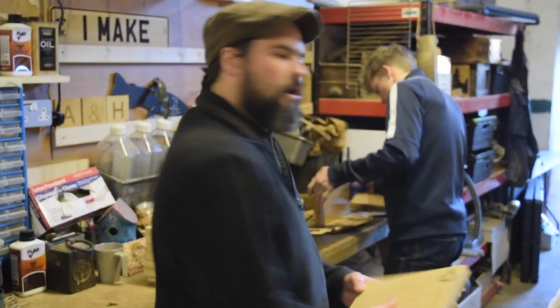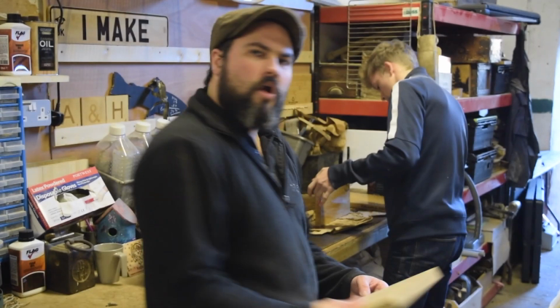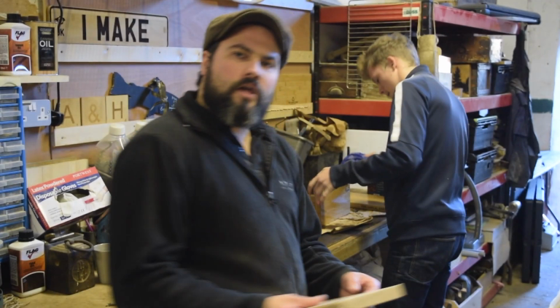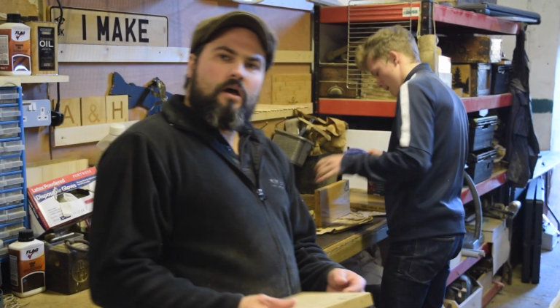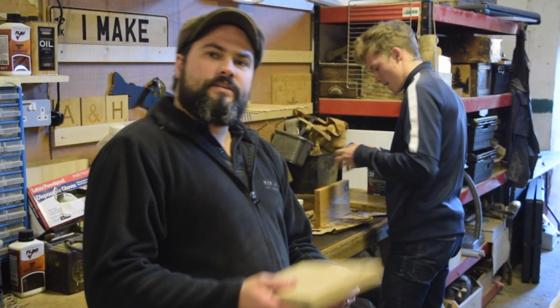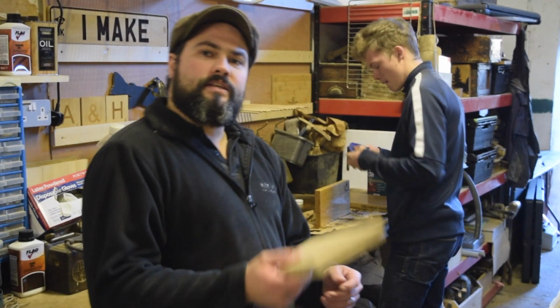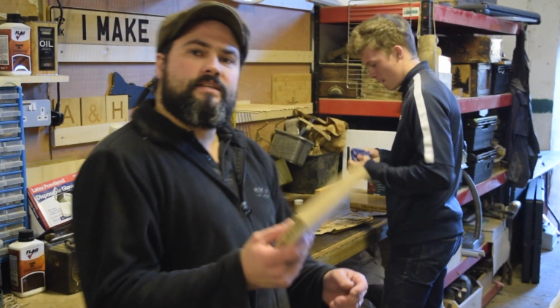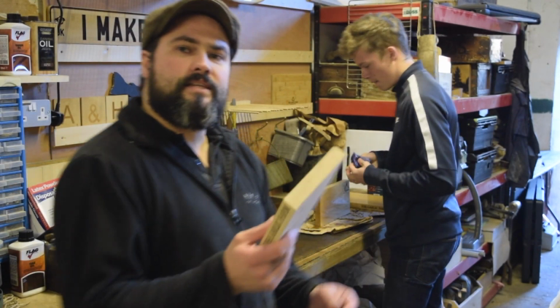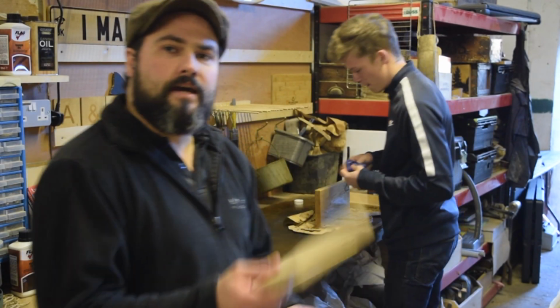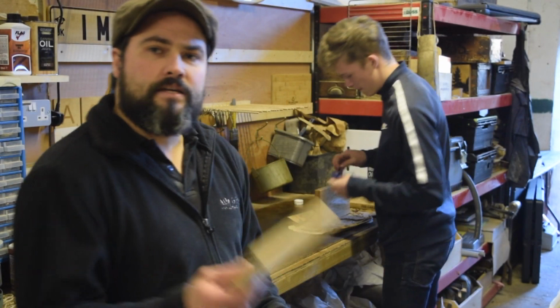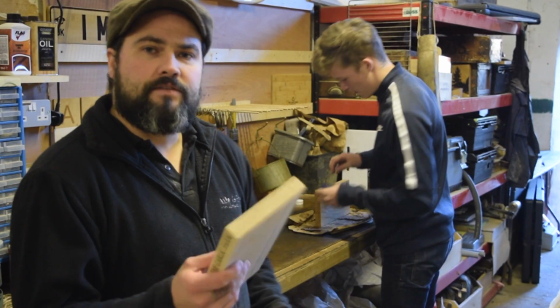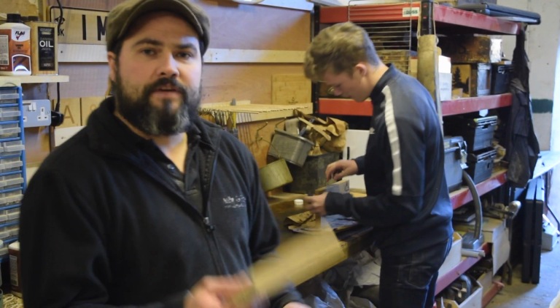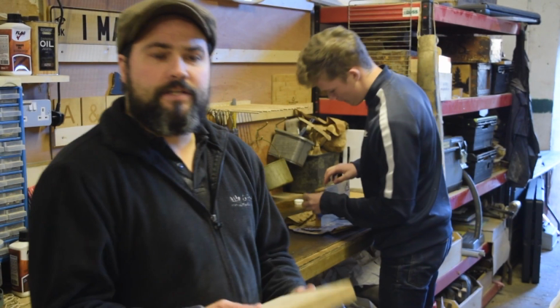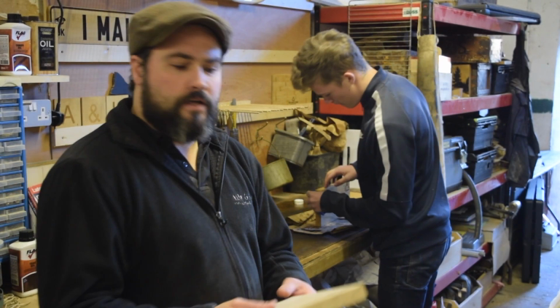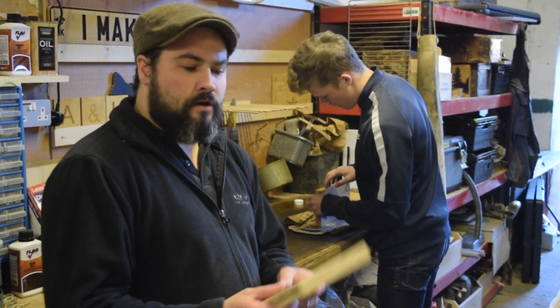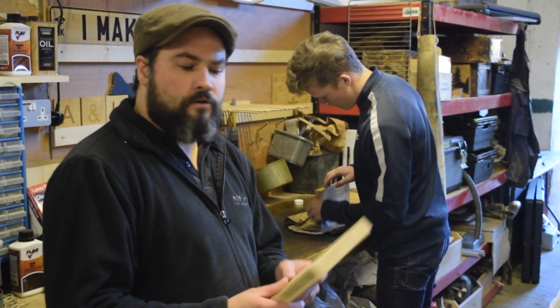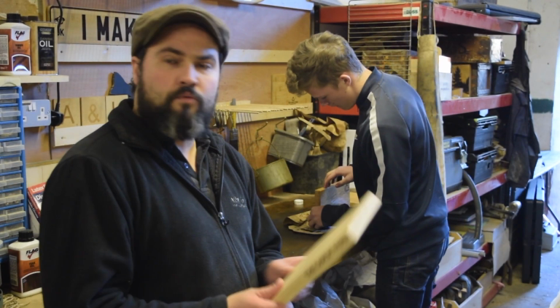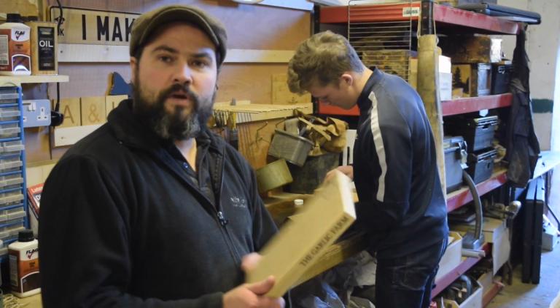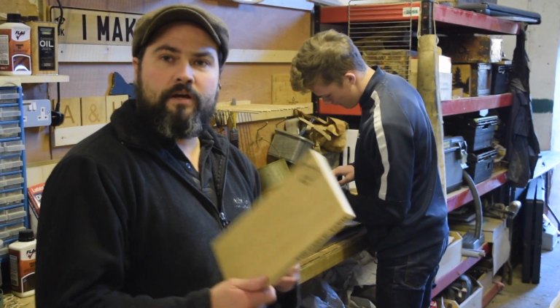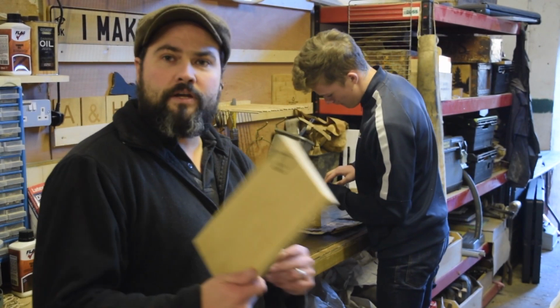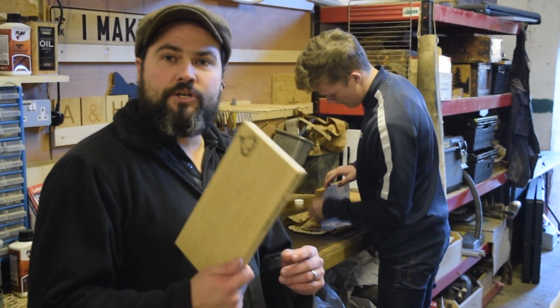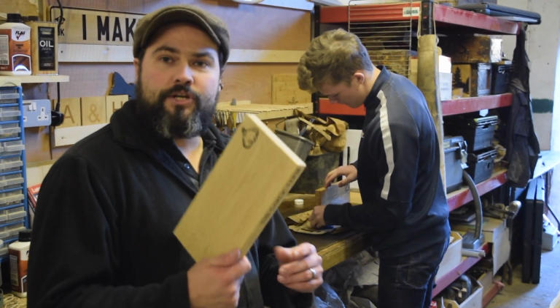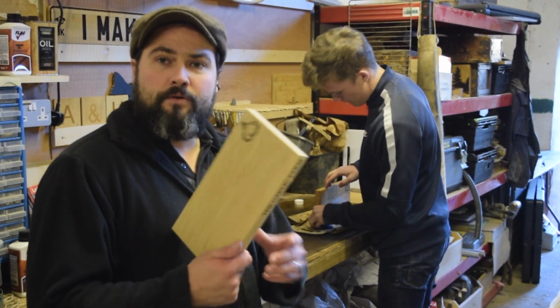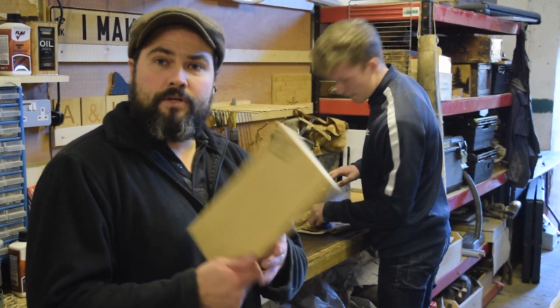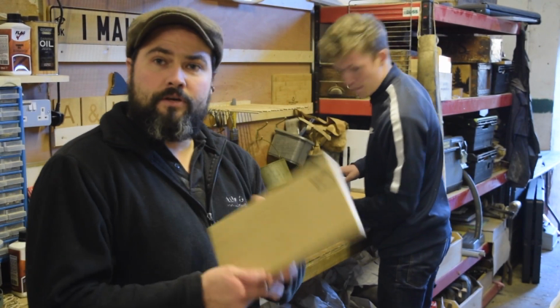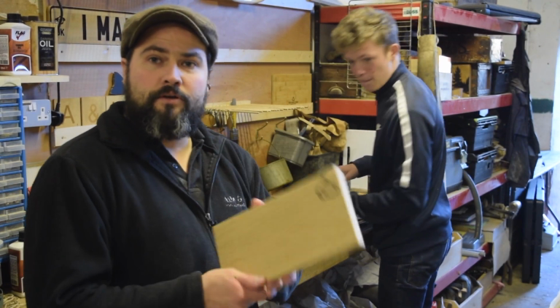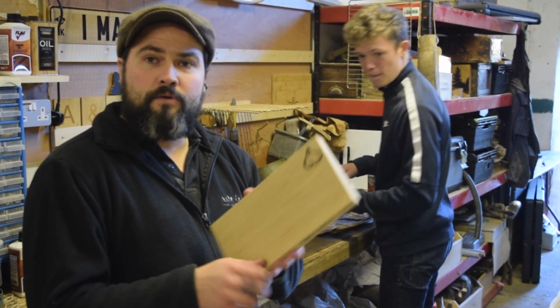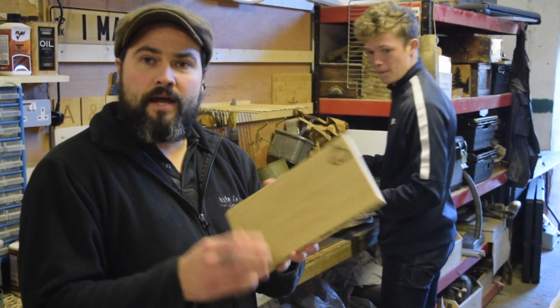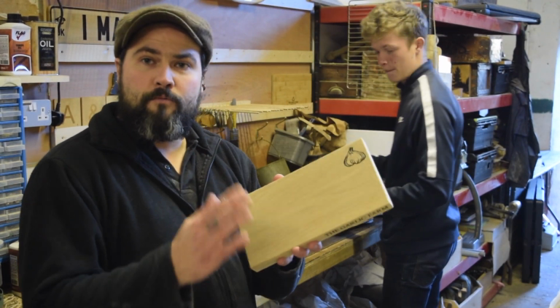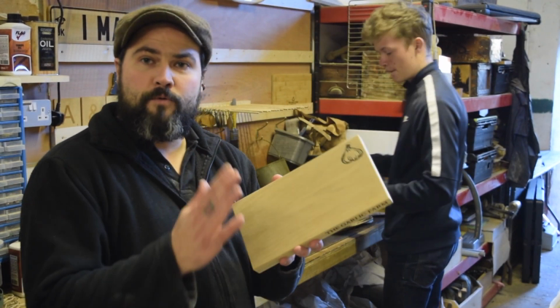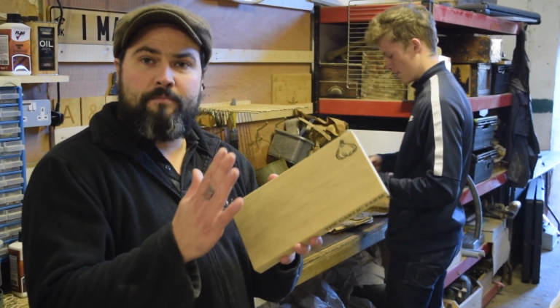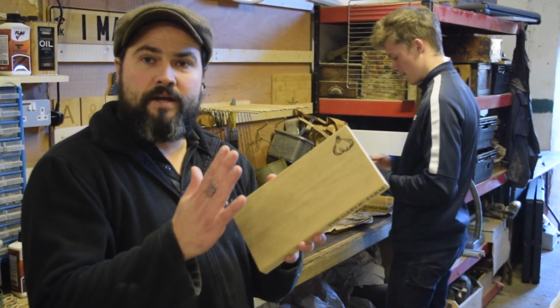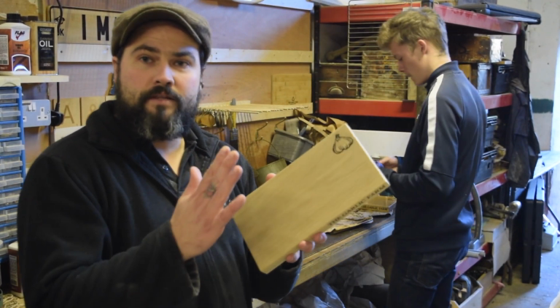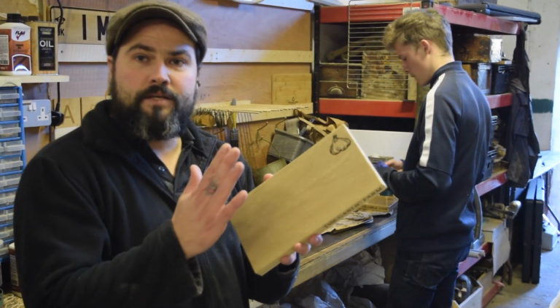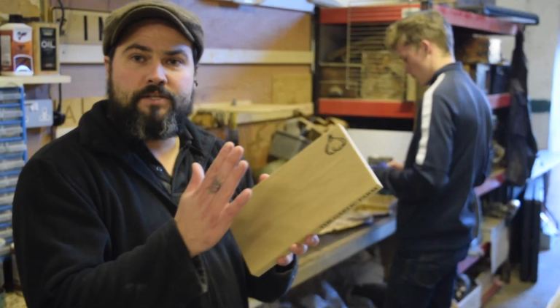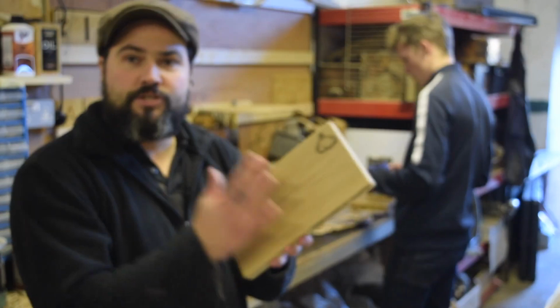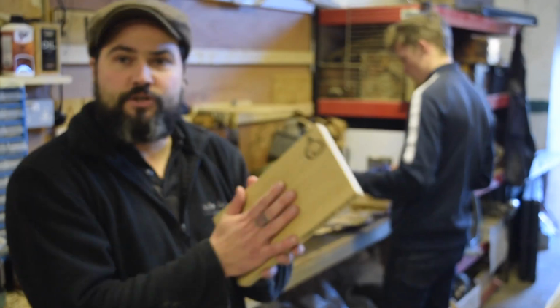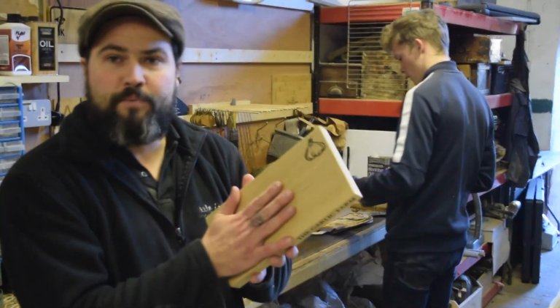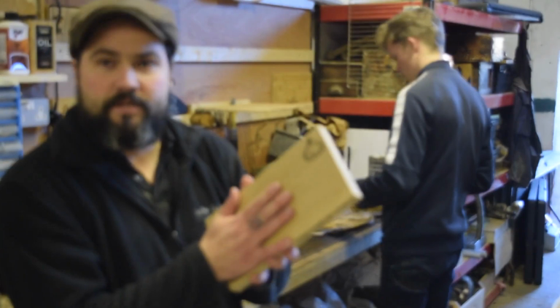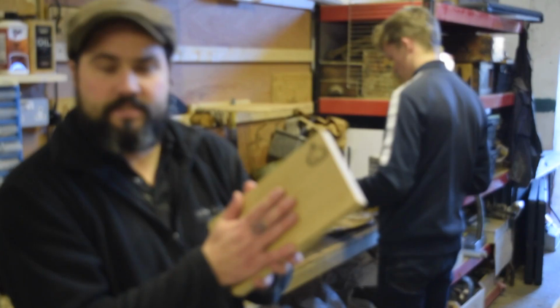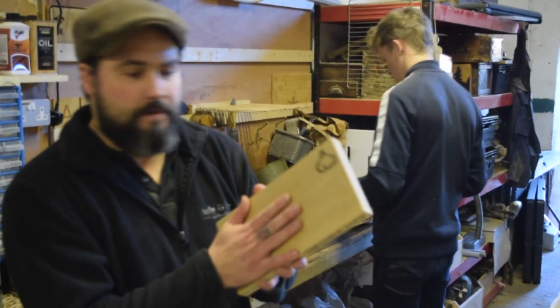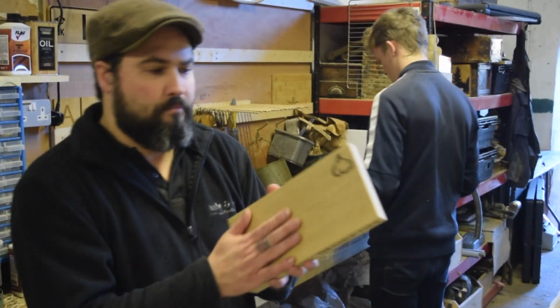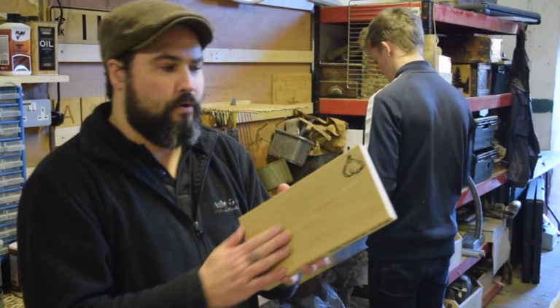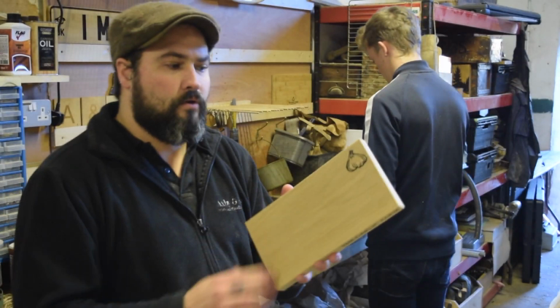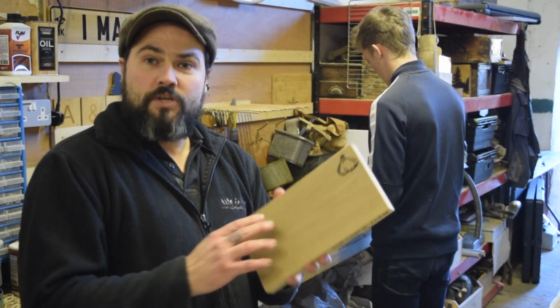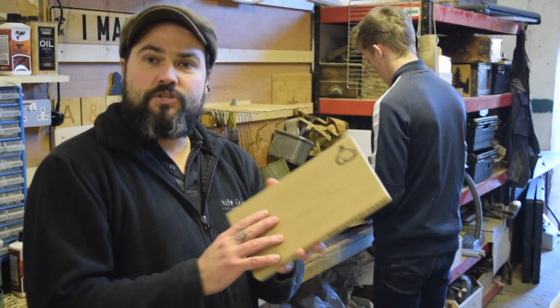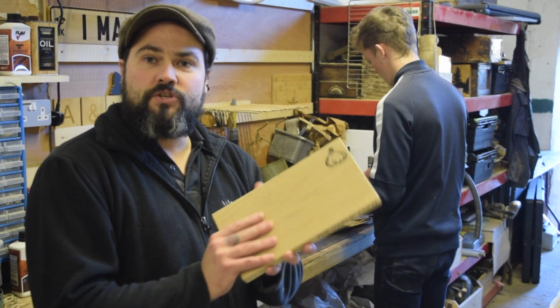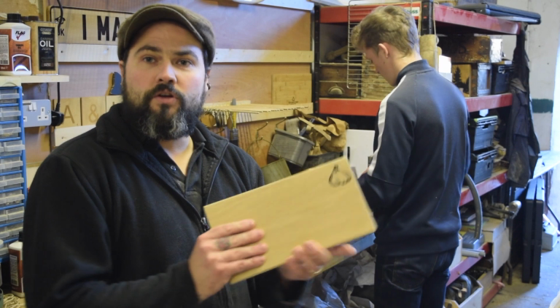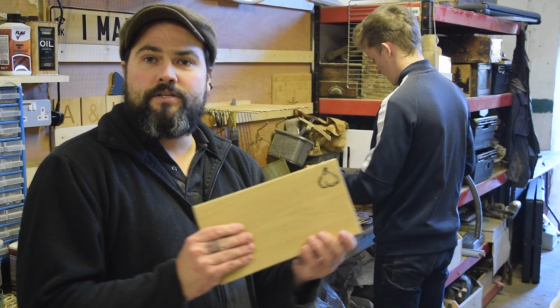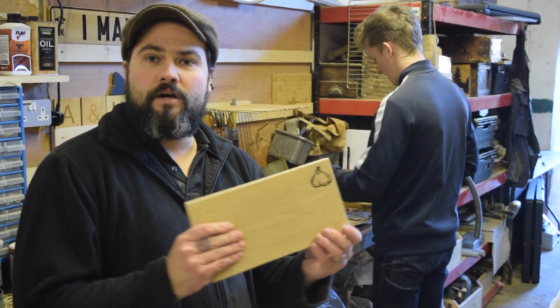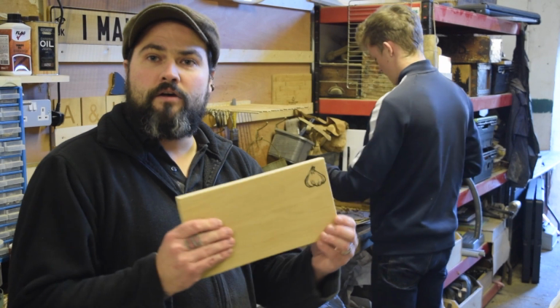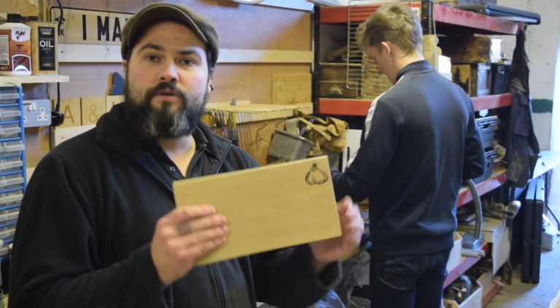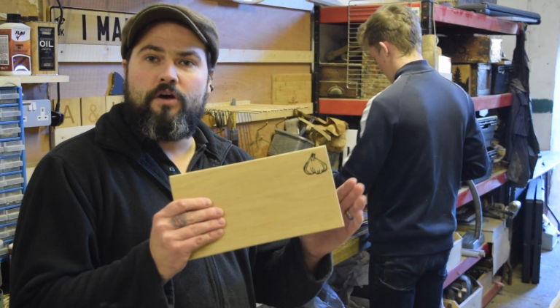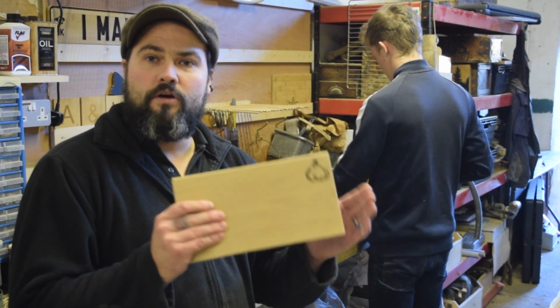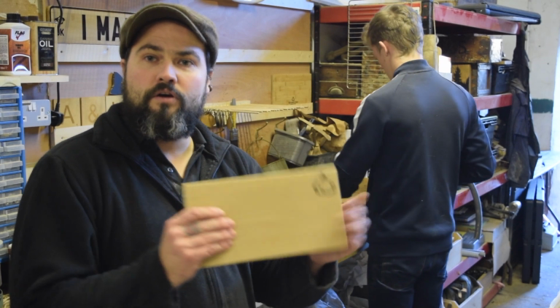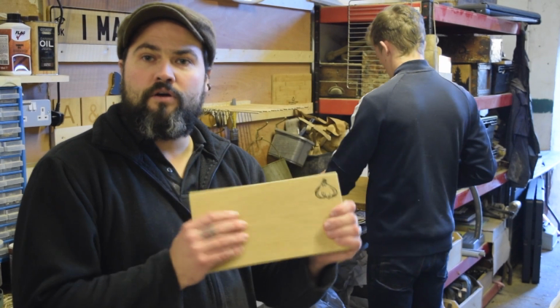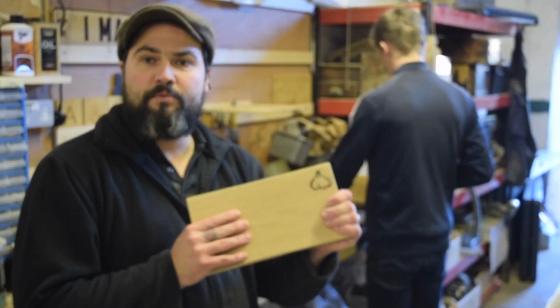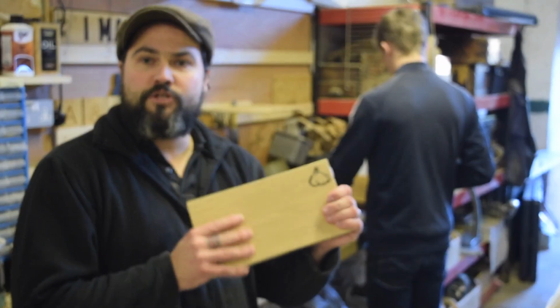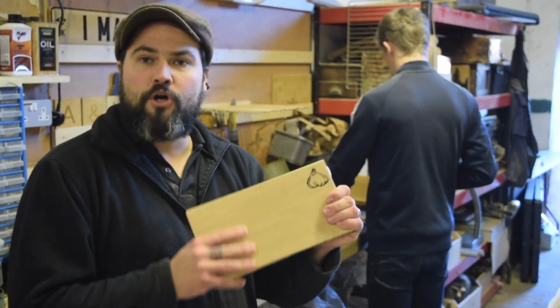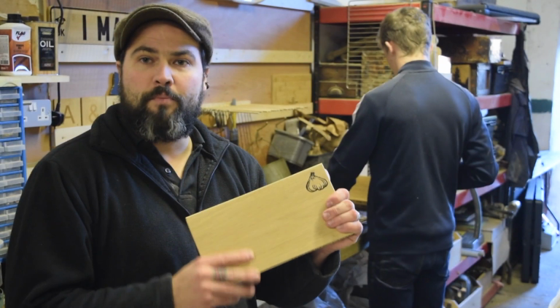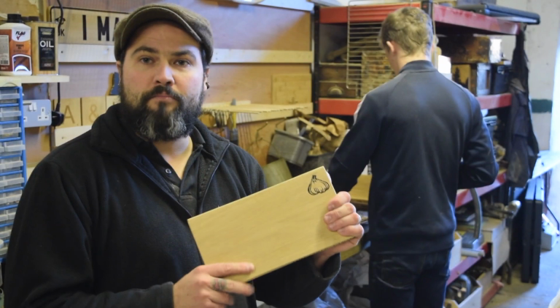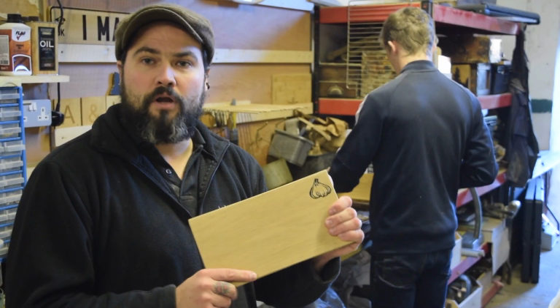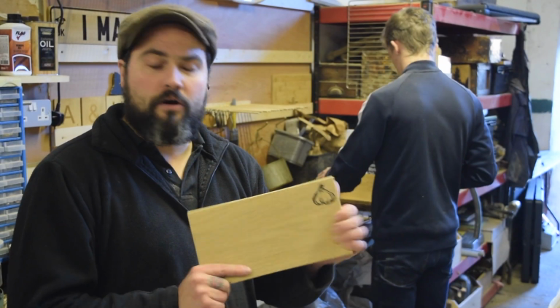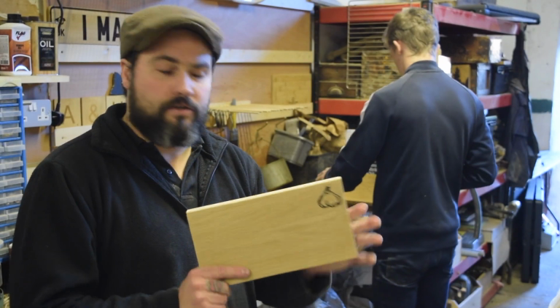In today's video we are going to show you how we make these super simple solid oak herb chopping blocks.